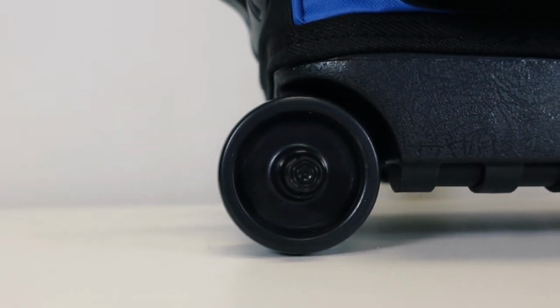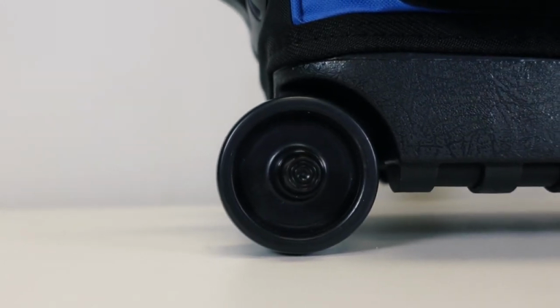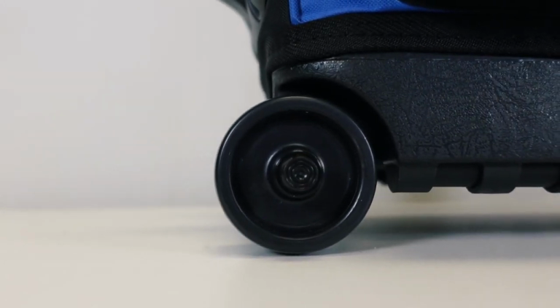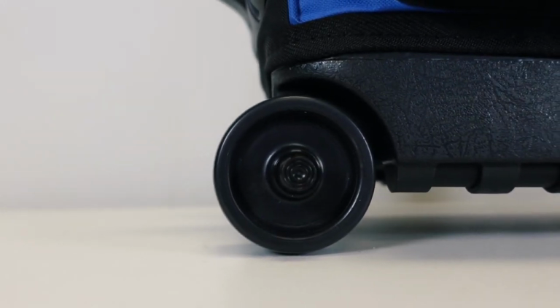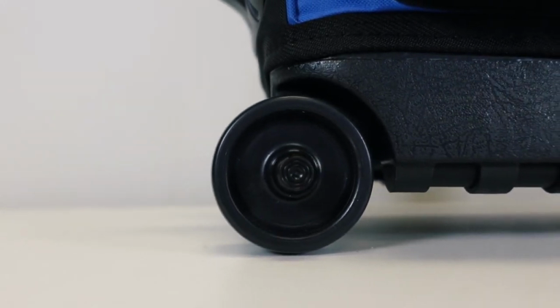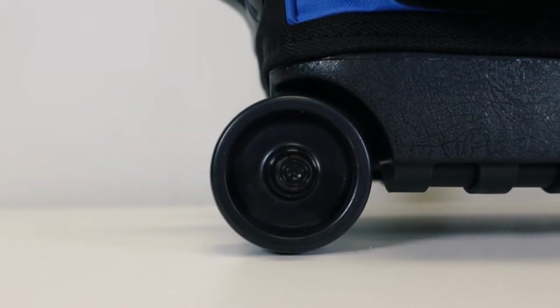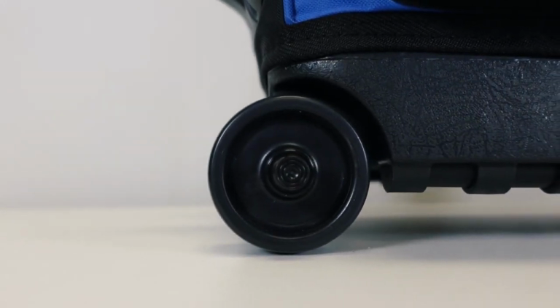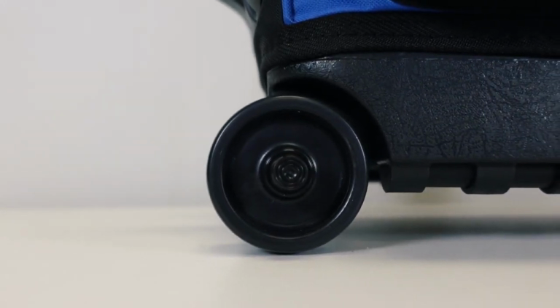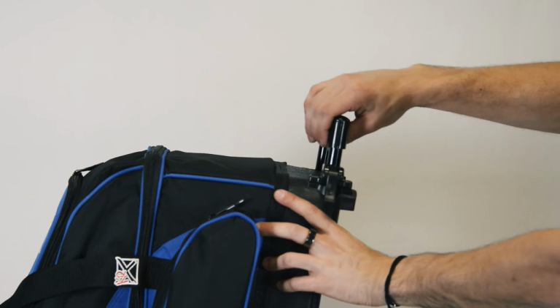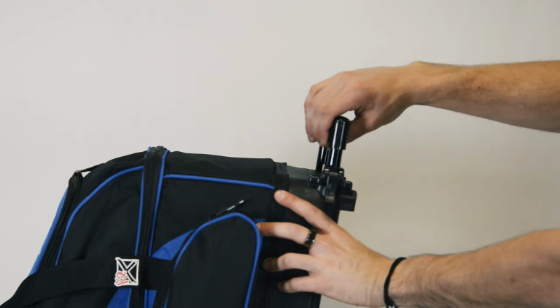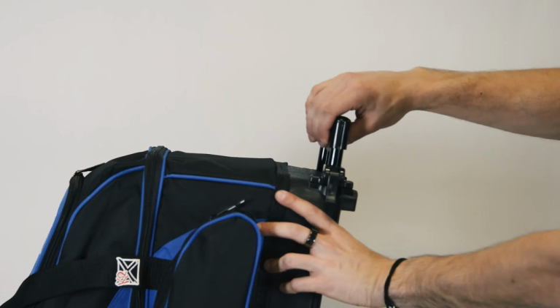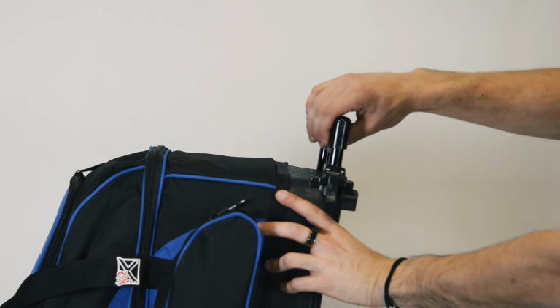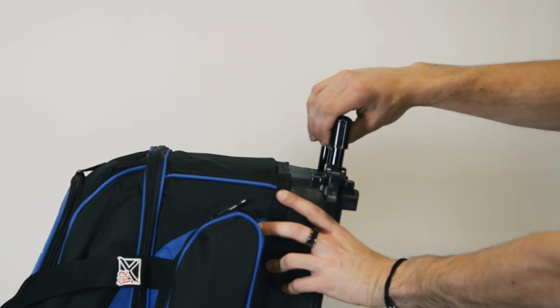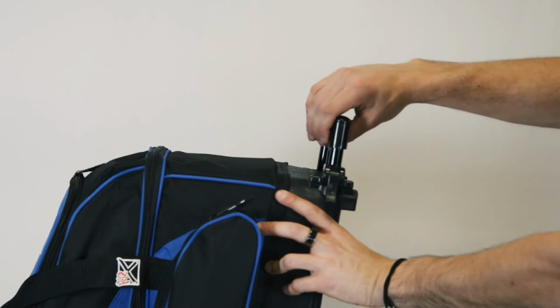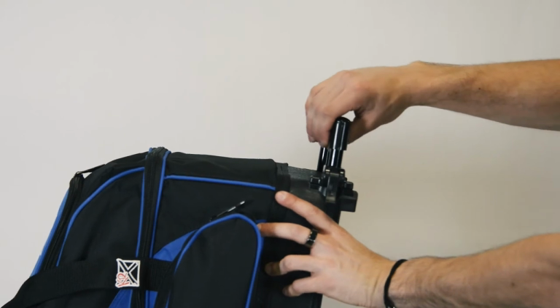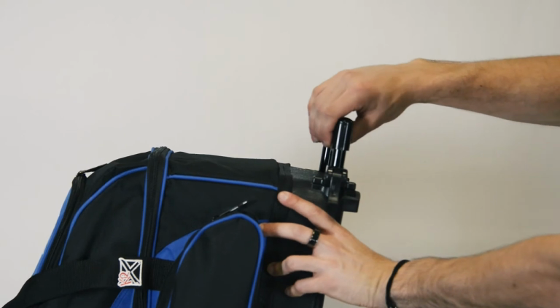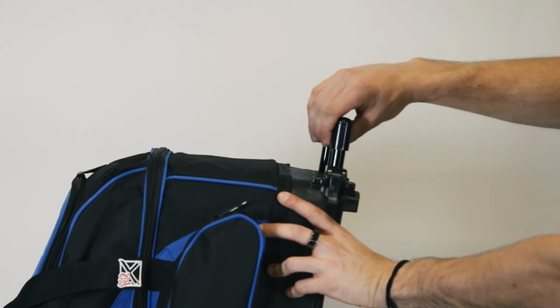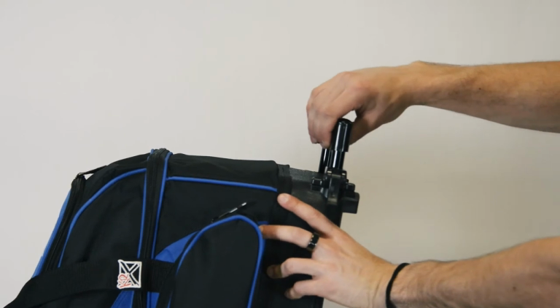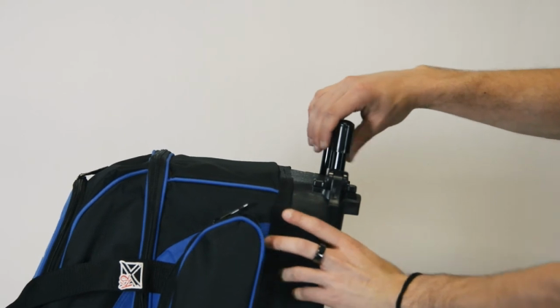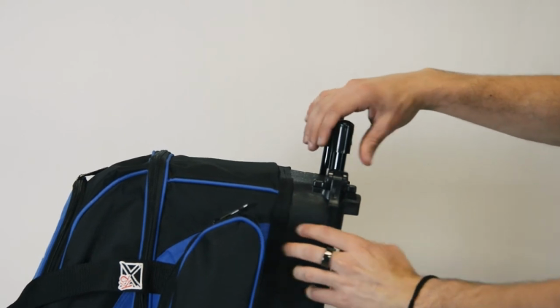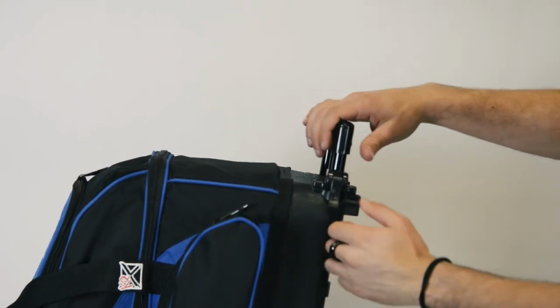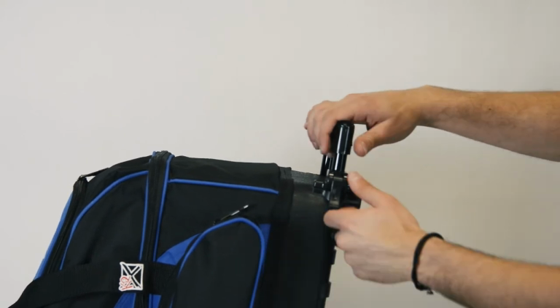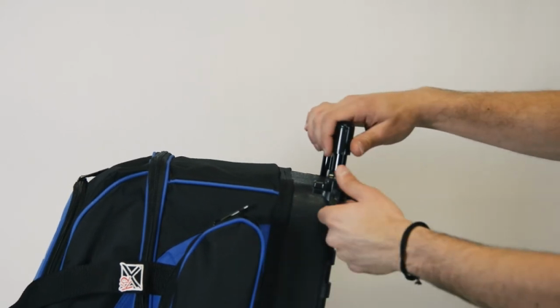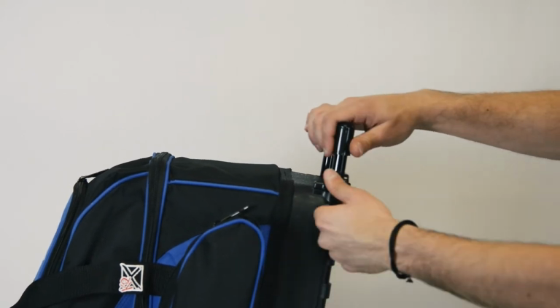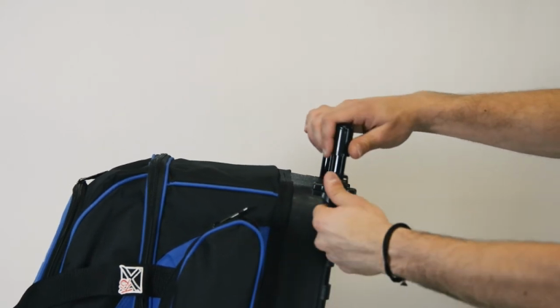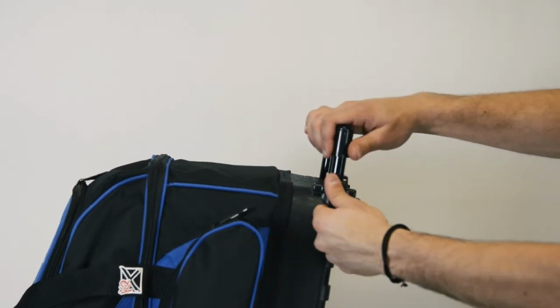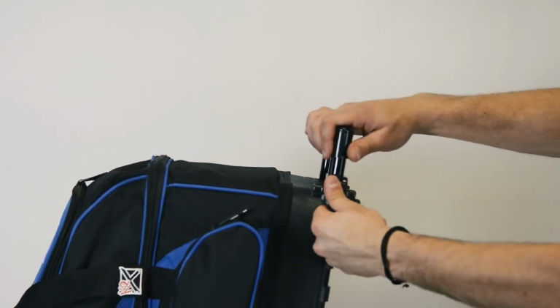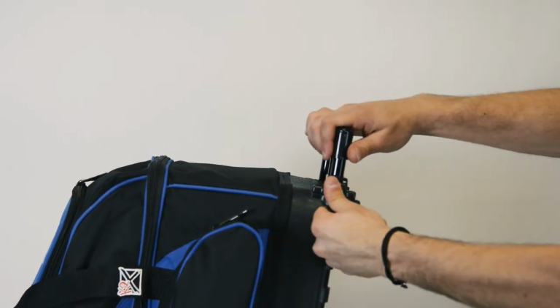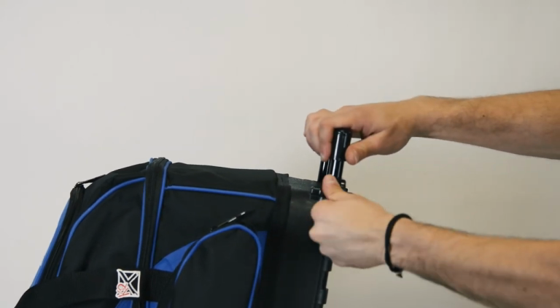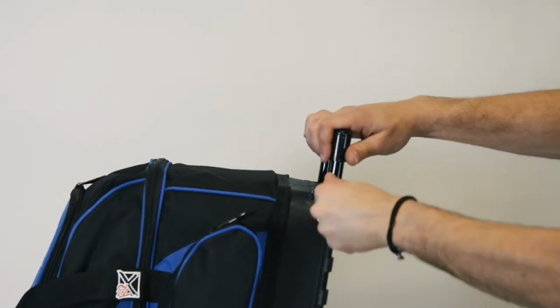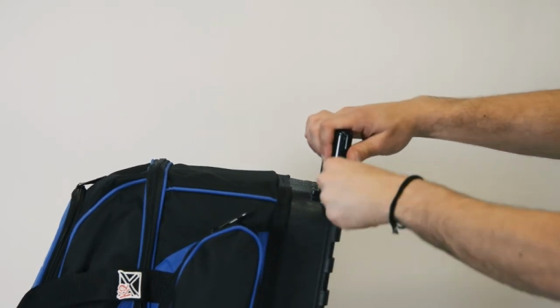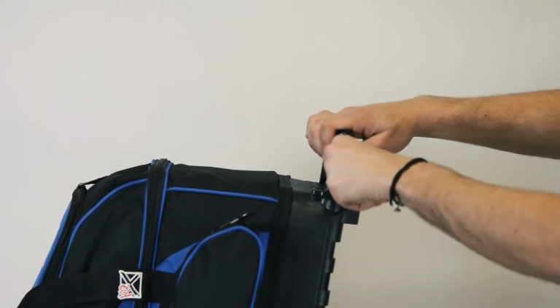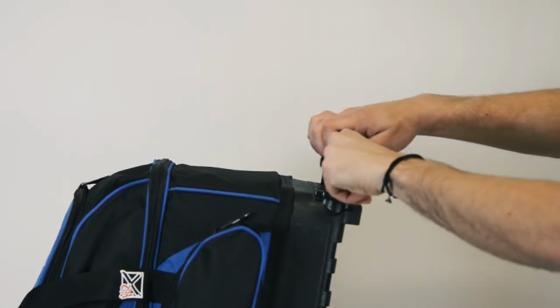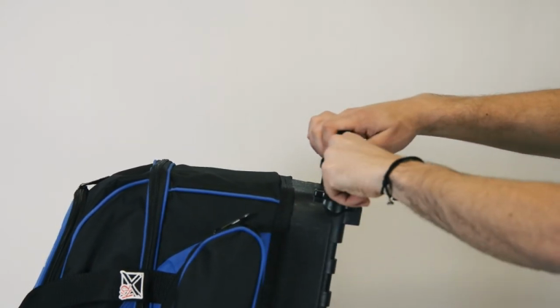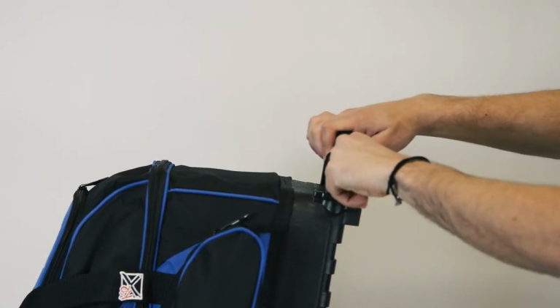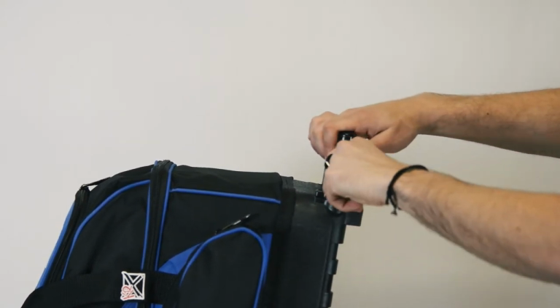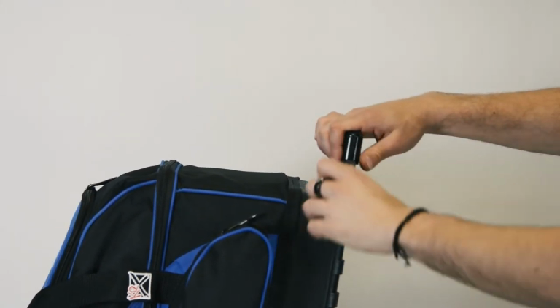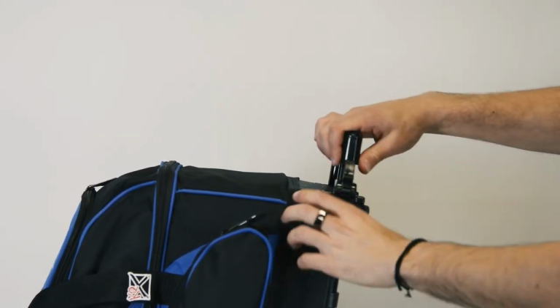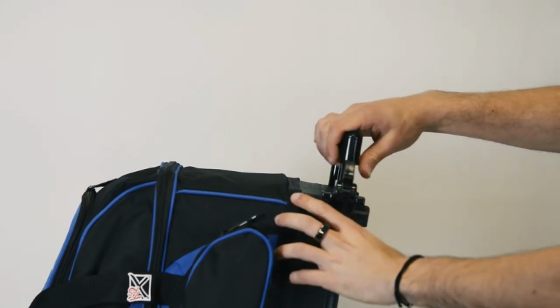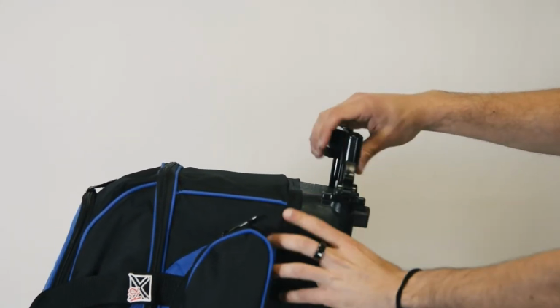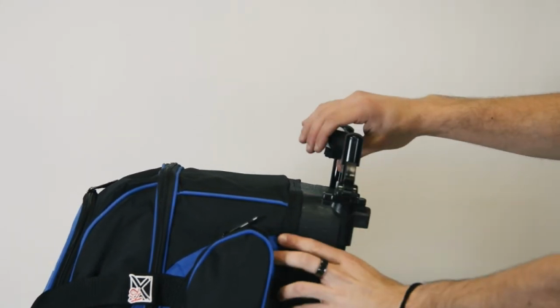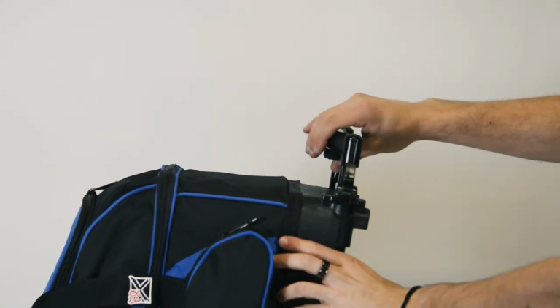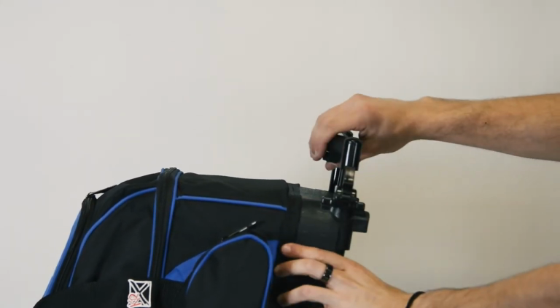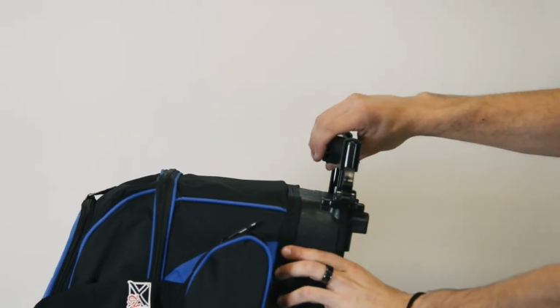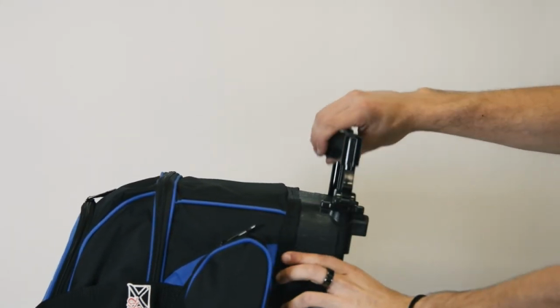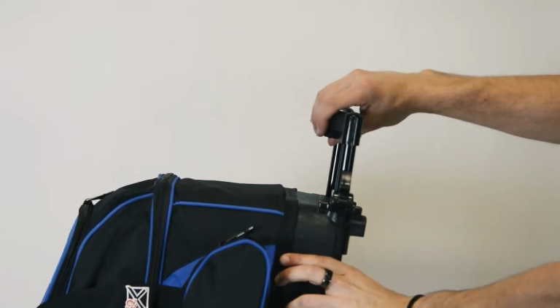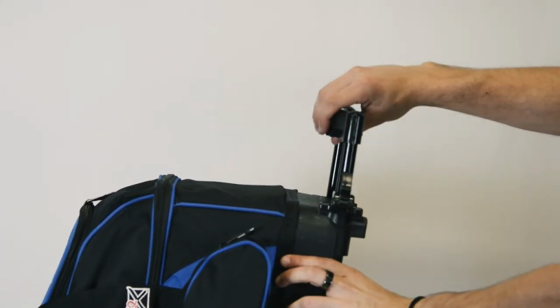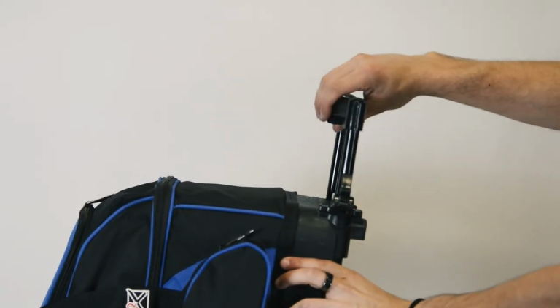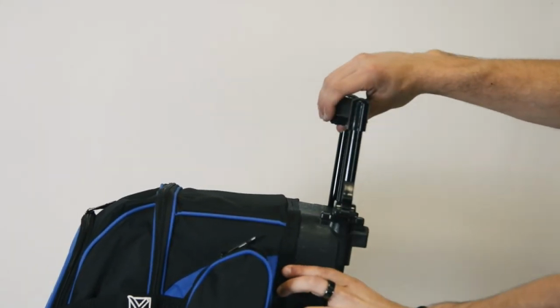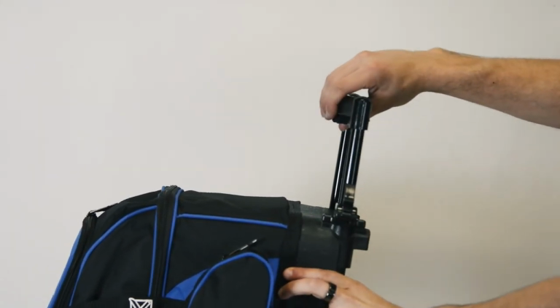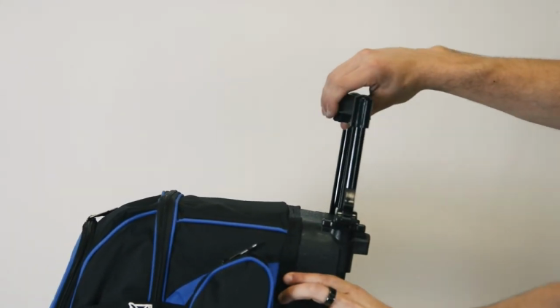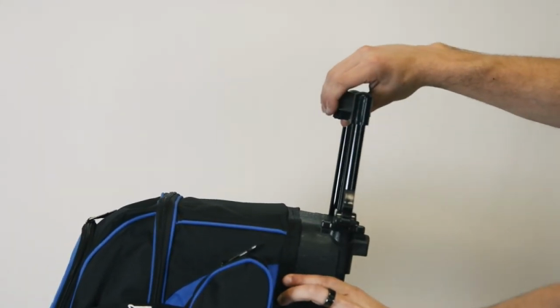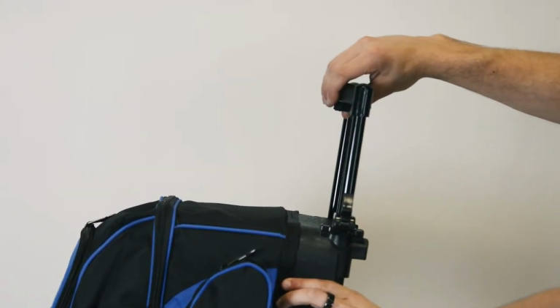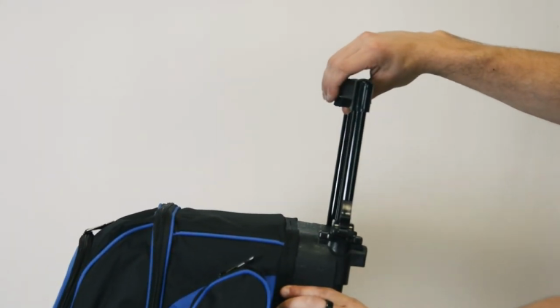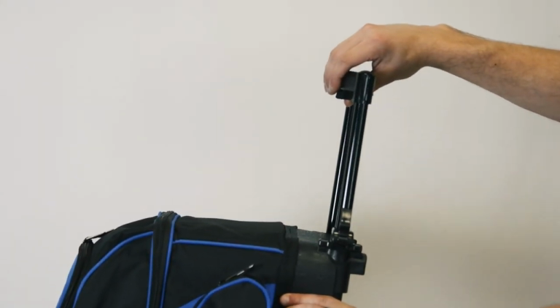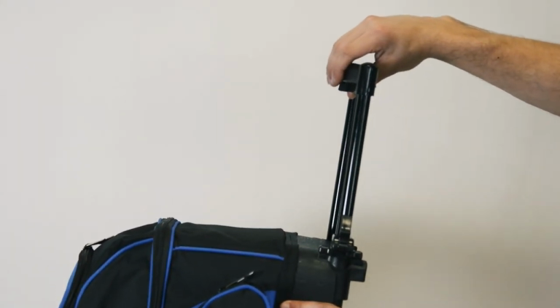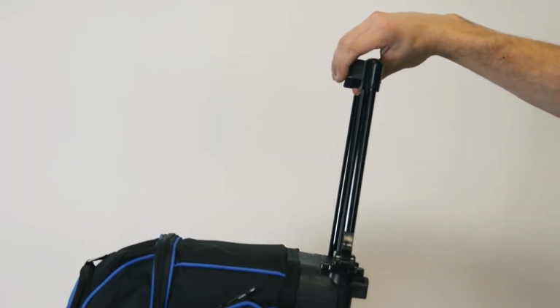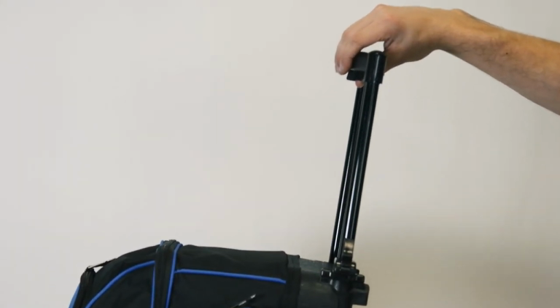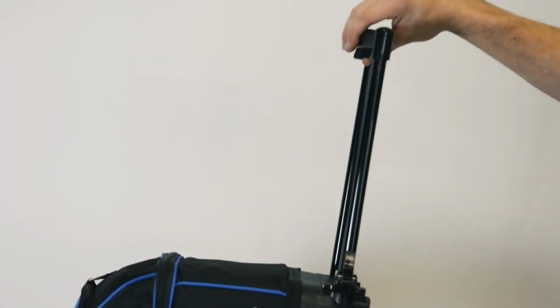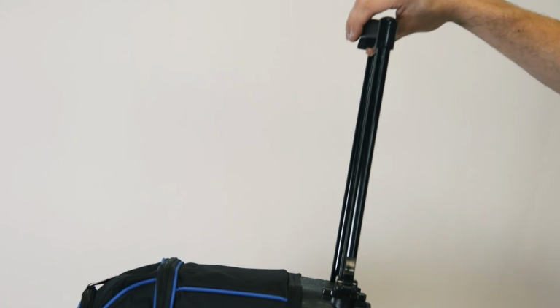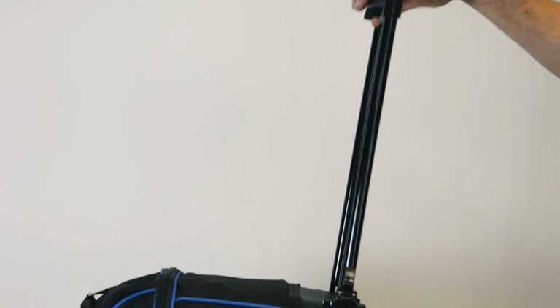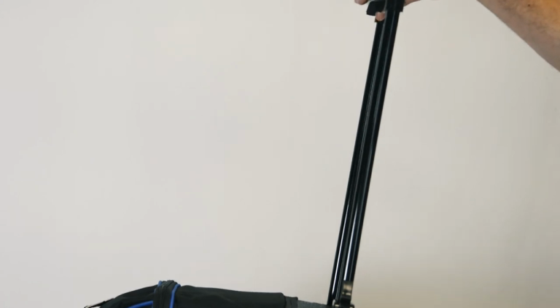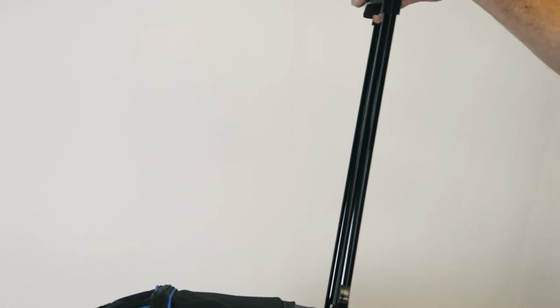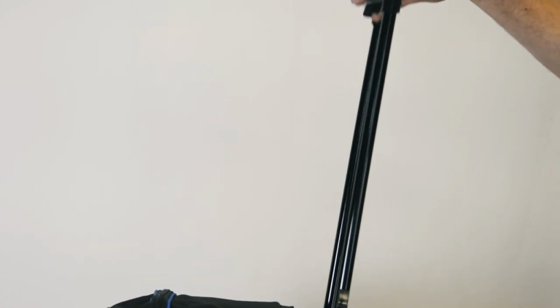This round handle comes with an easy to use locking device to keep your handle from moving back and forth when changing directions.